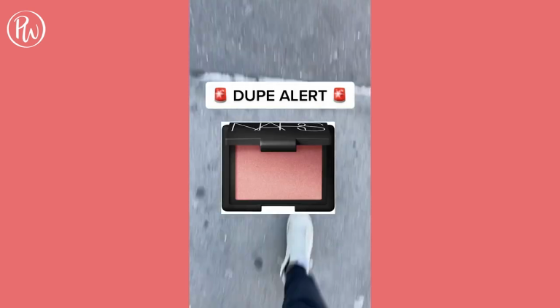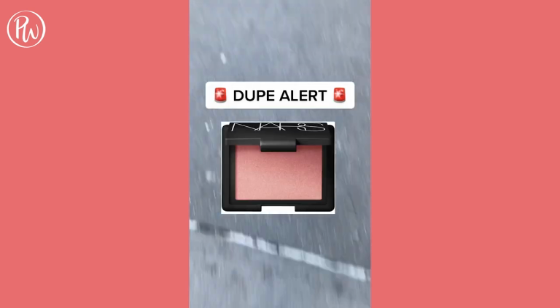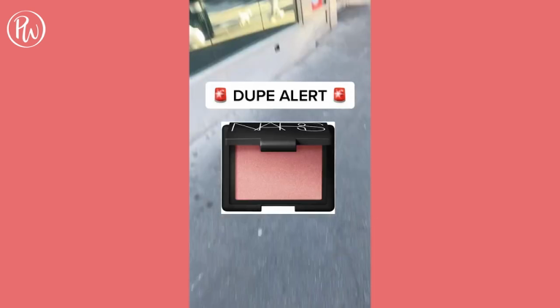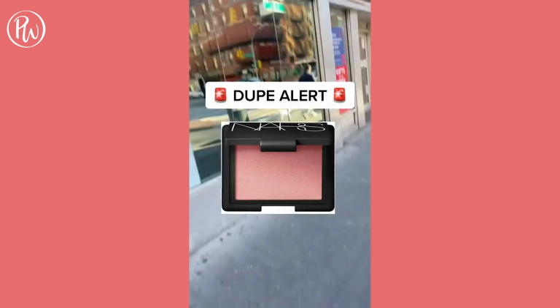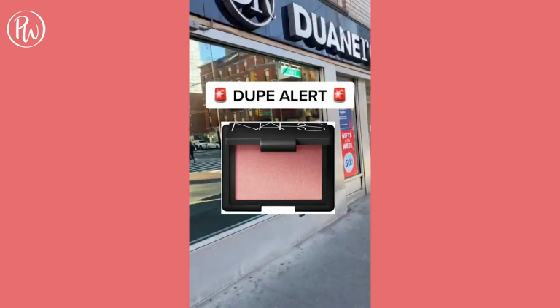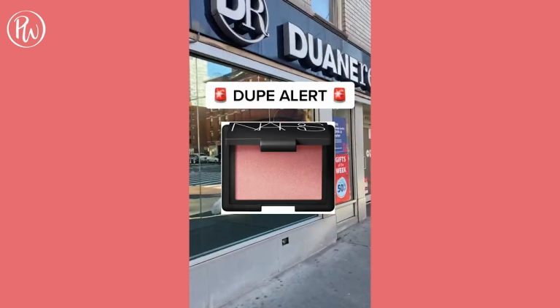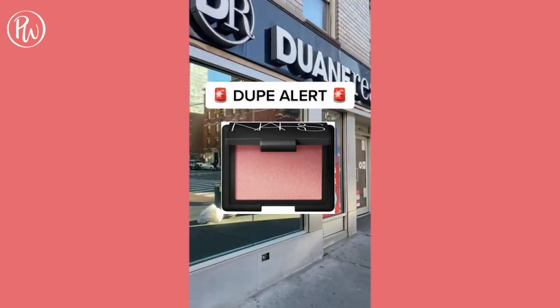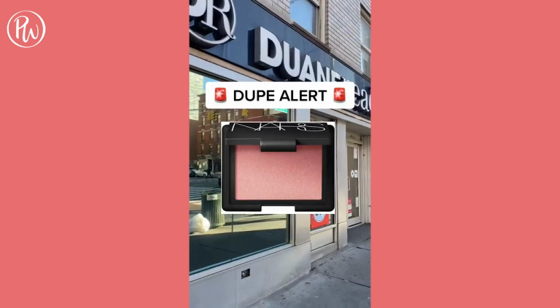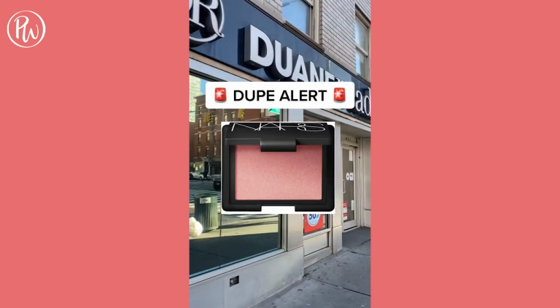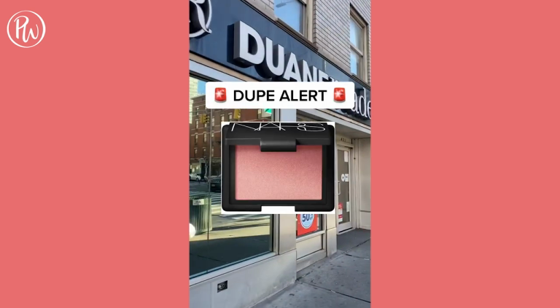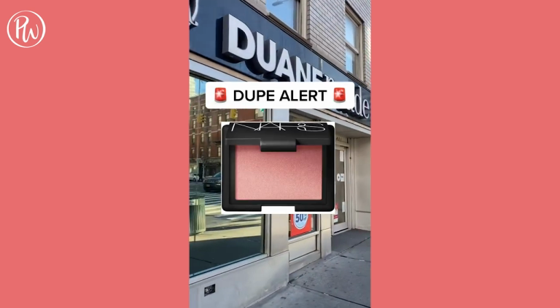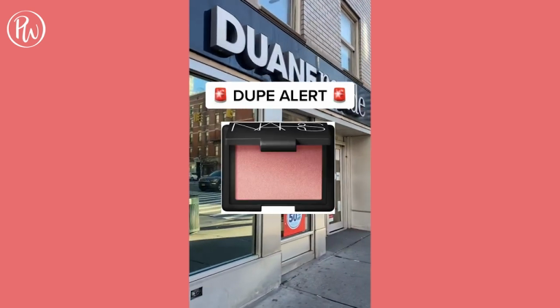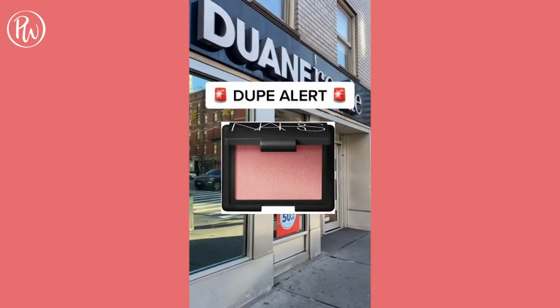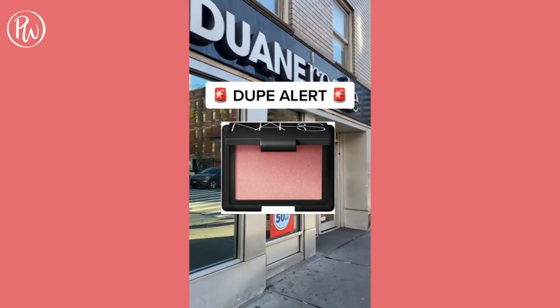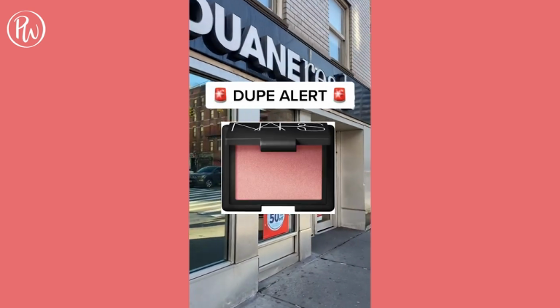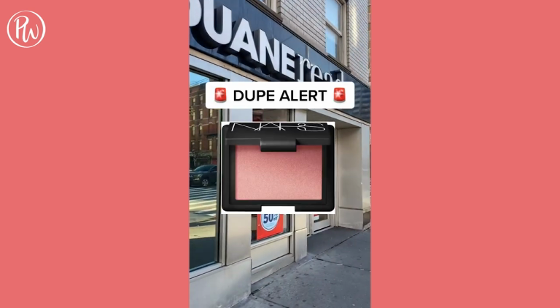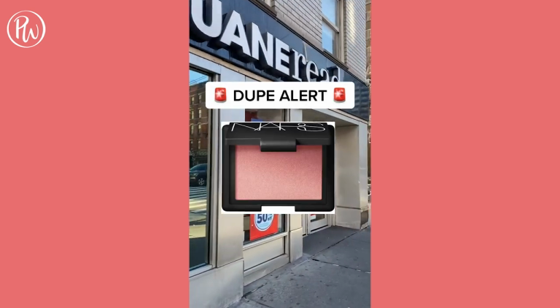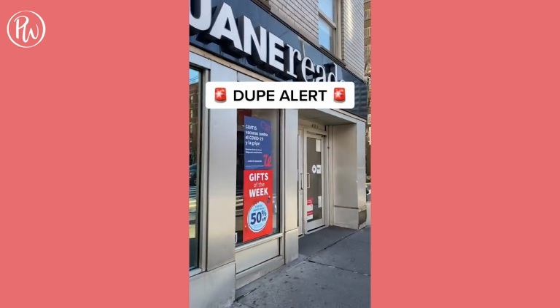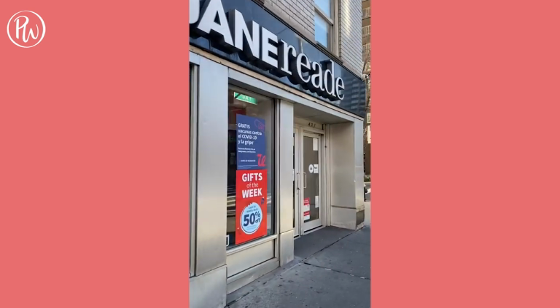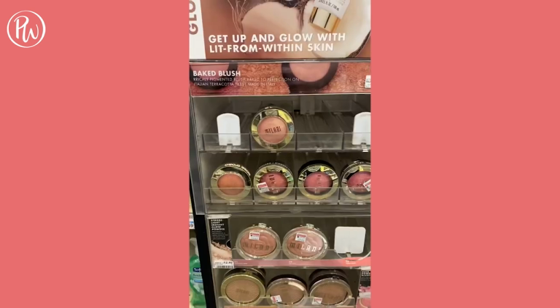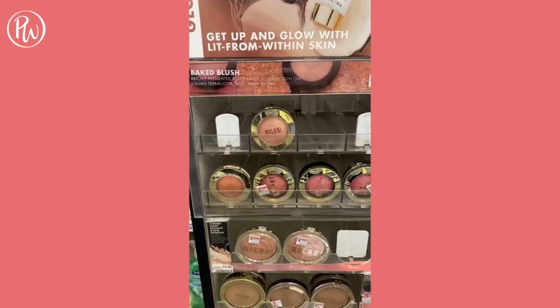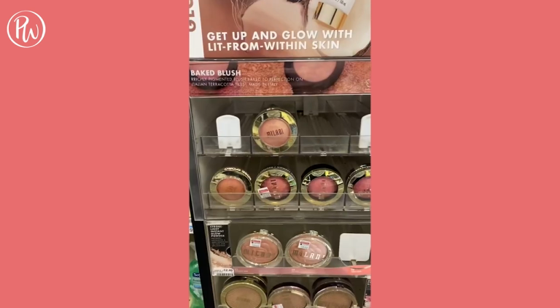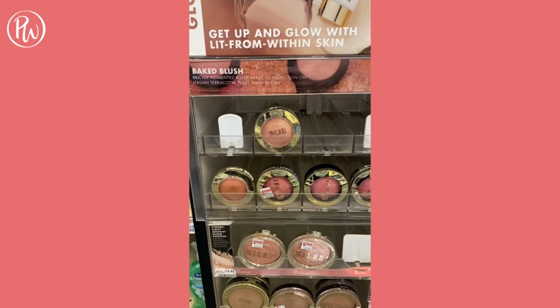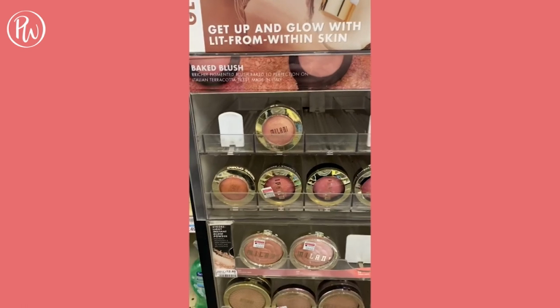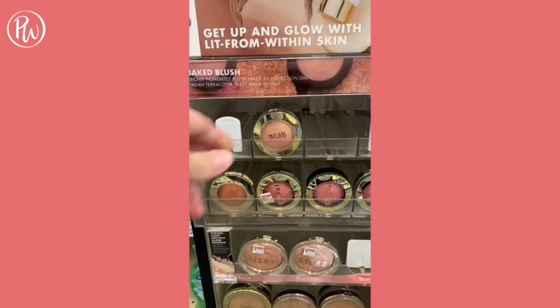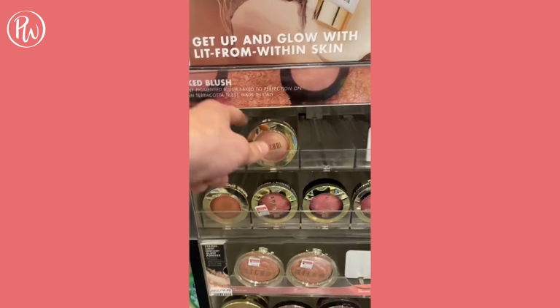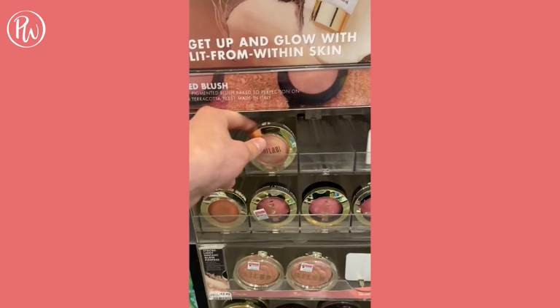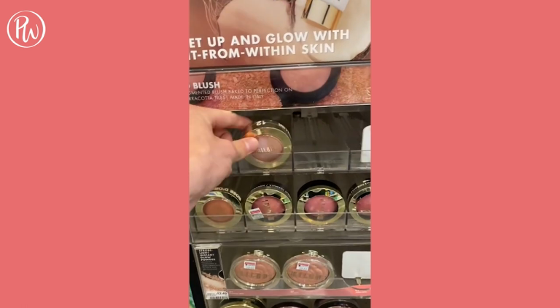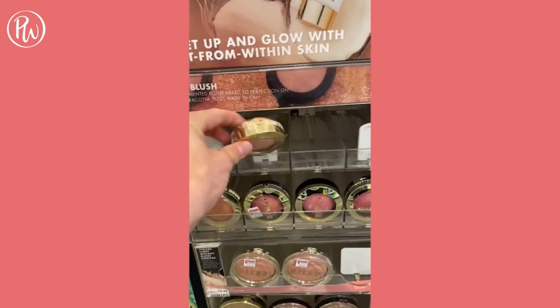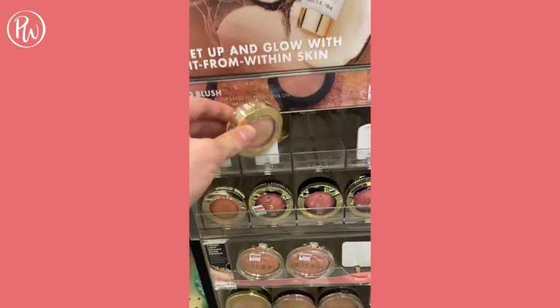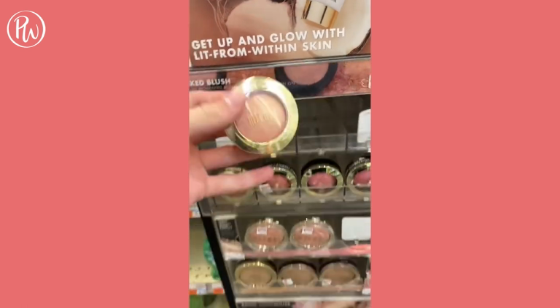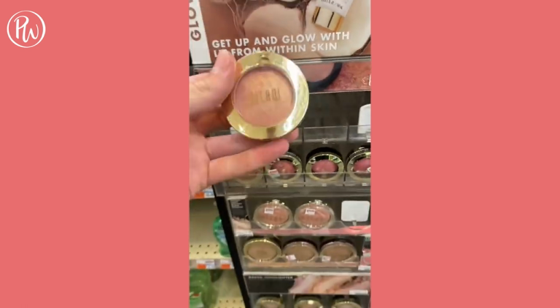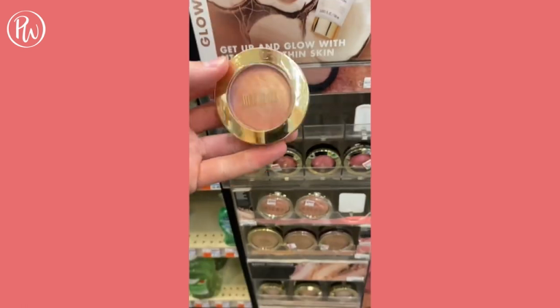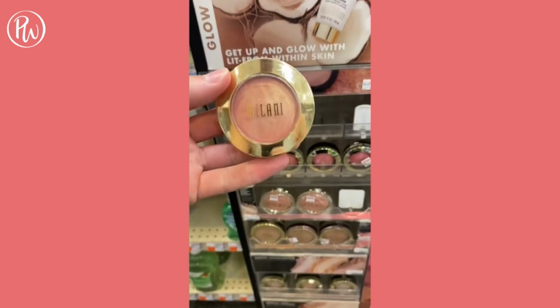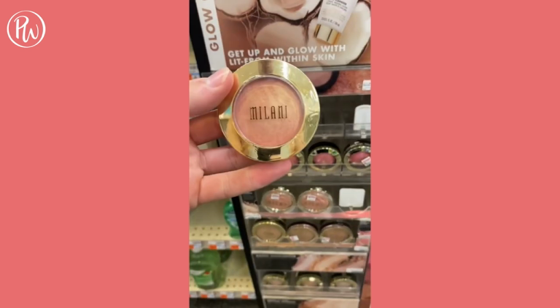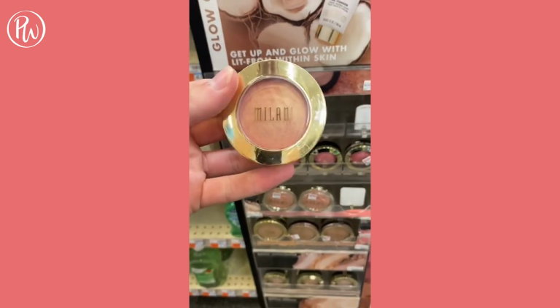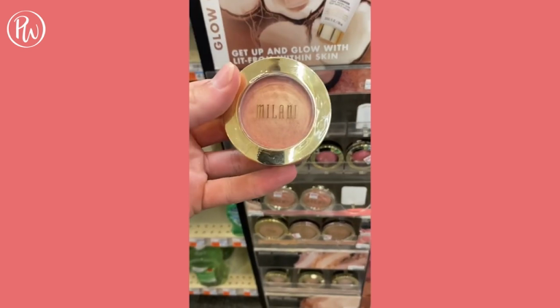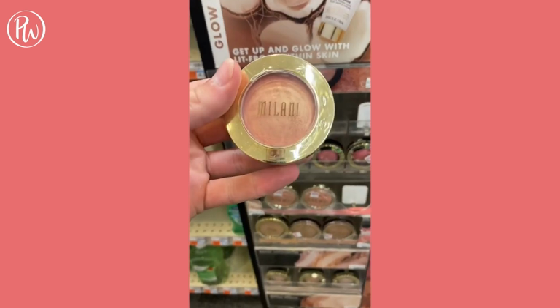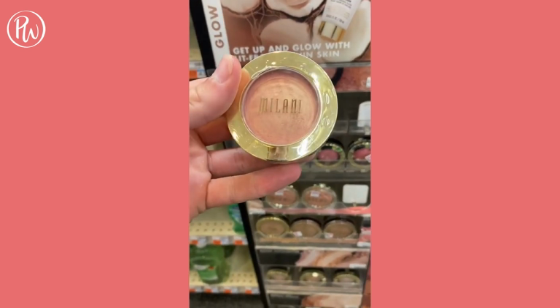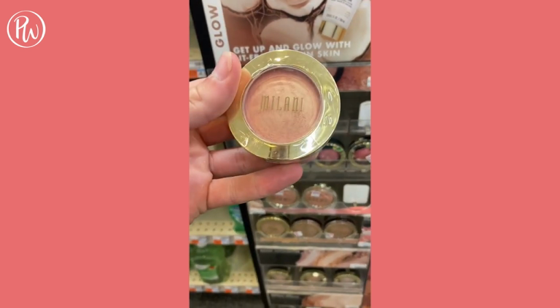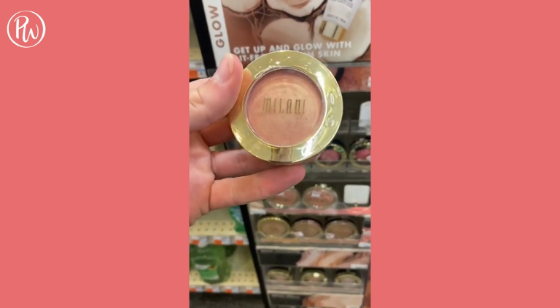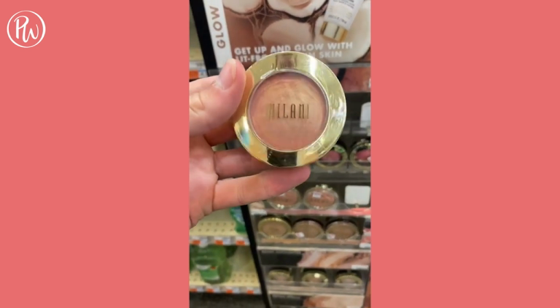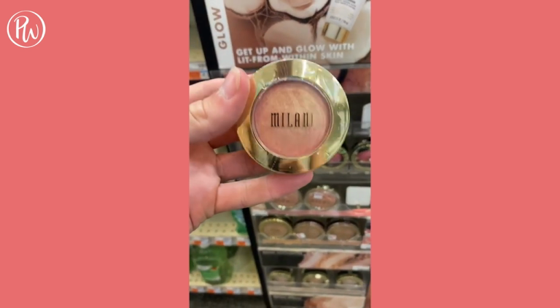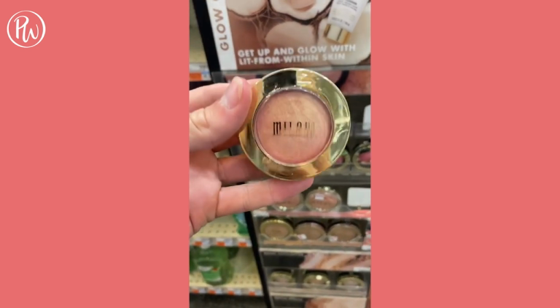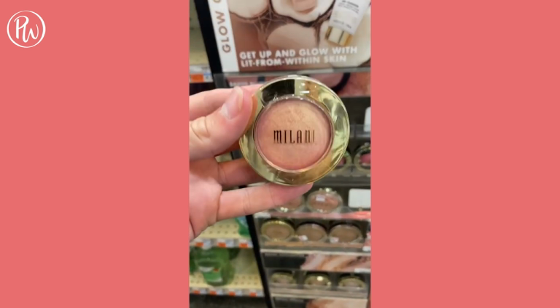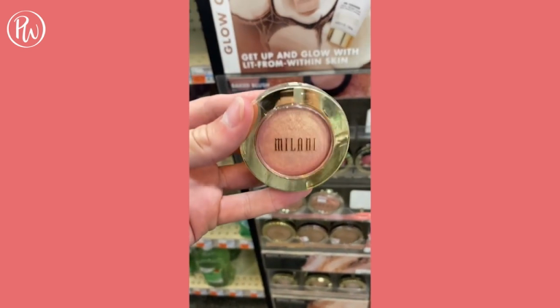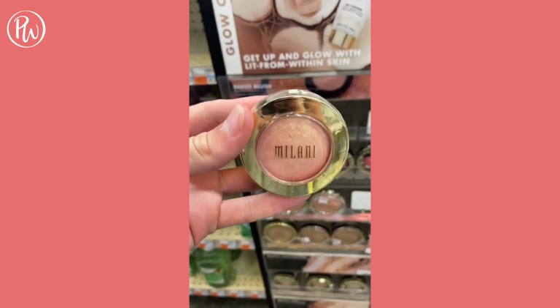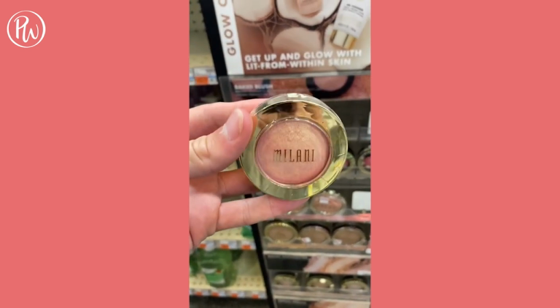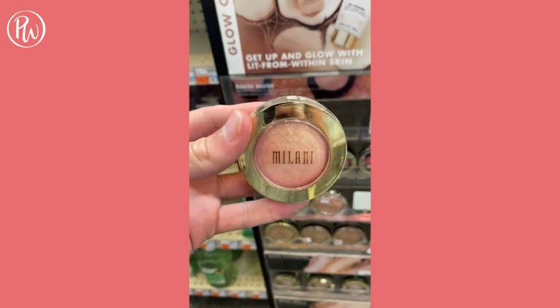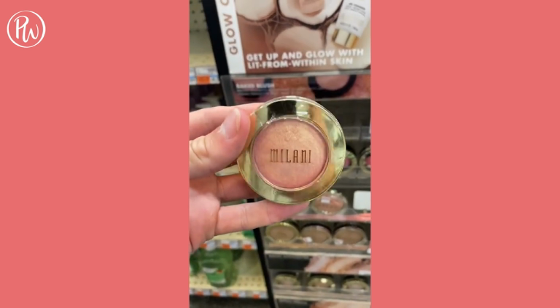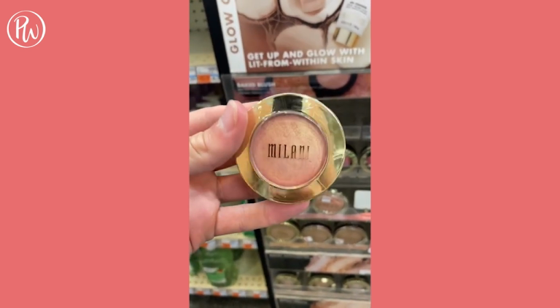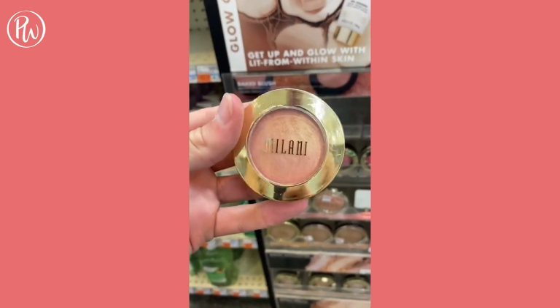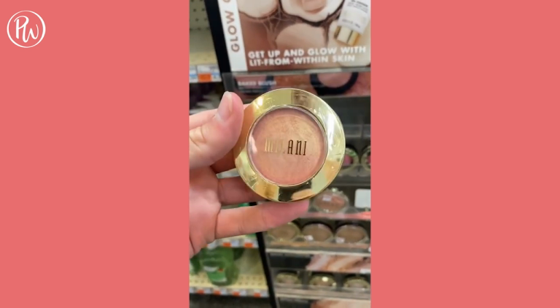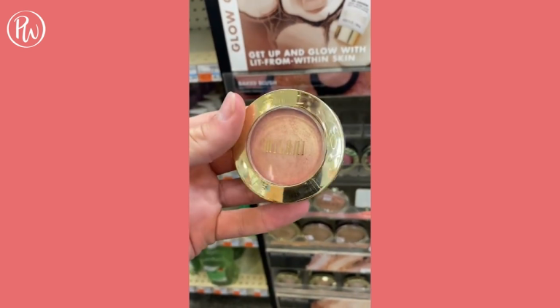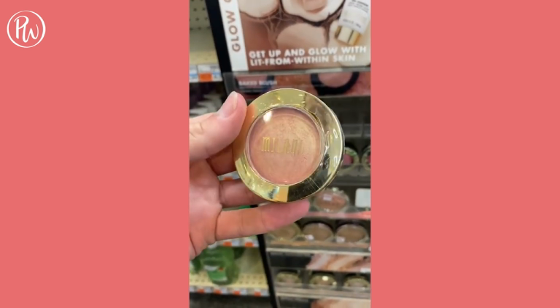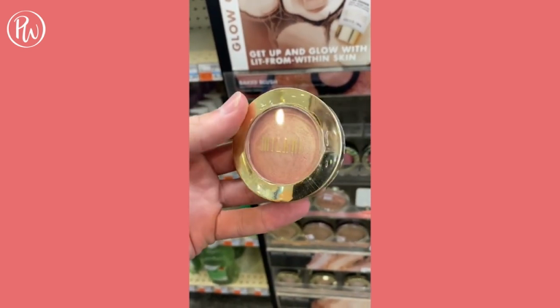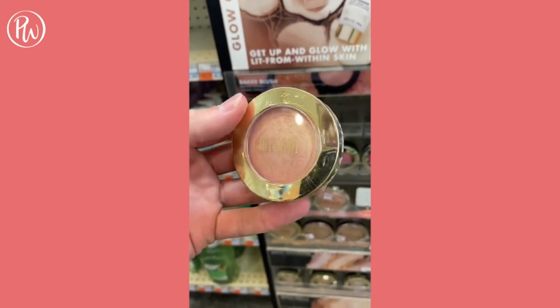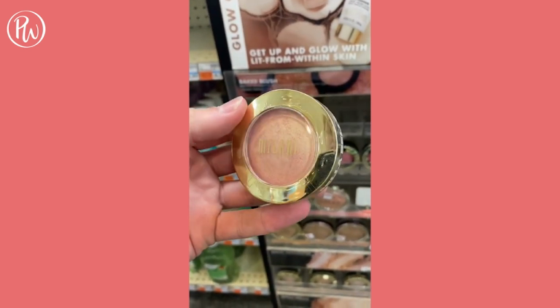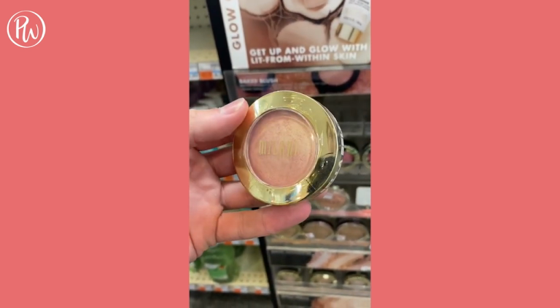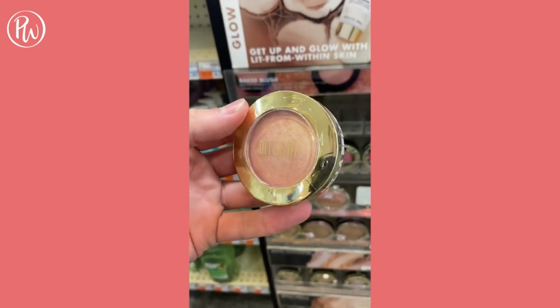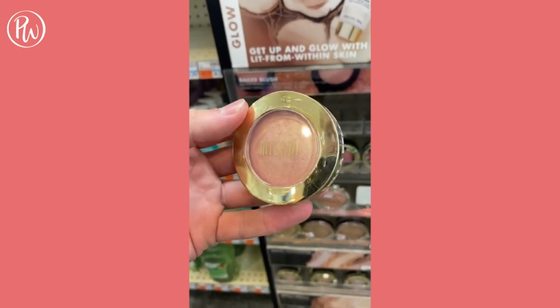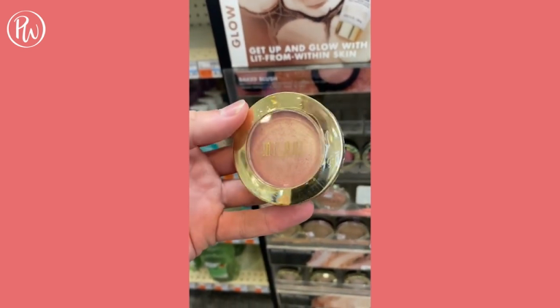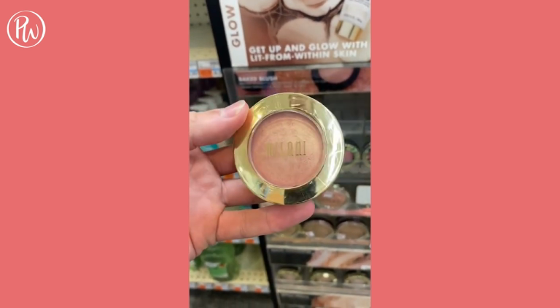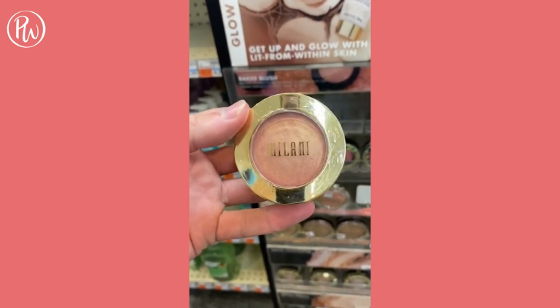Dupe of the day for the NARS Viral Blush is Milani's Baked Blush. The pigment and finish is almost identical, and you cannot beat the price.